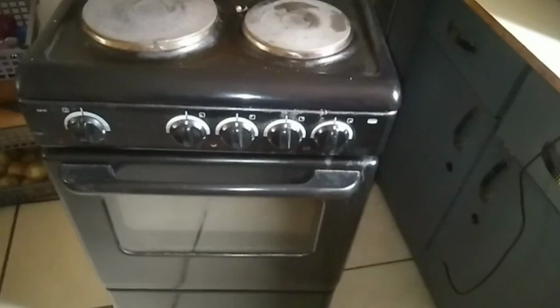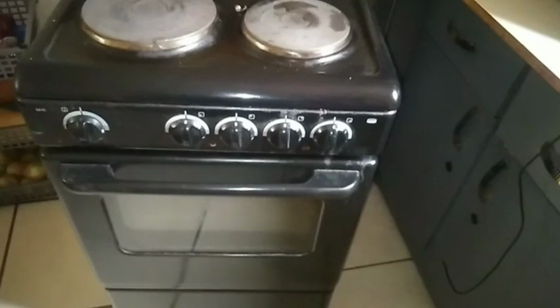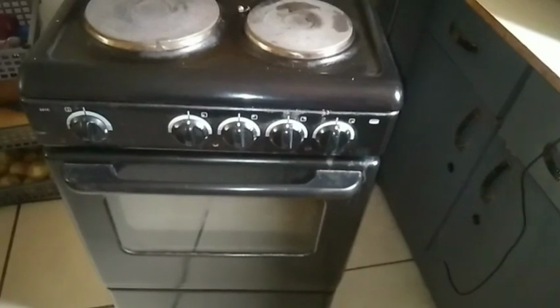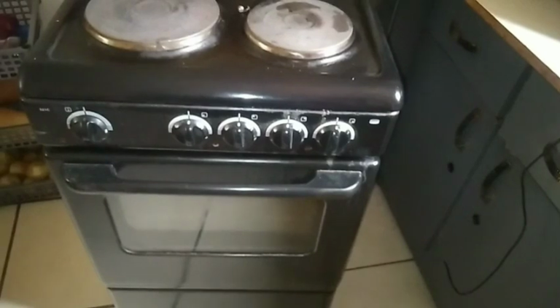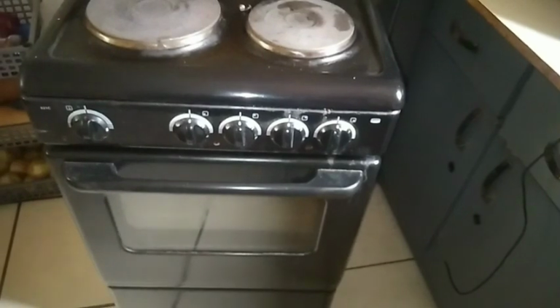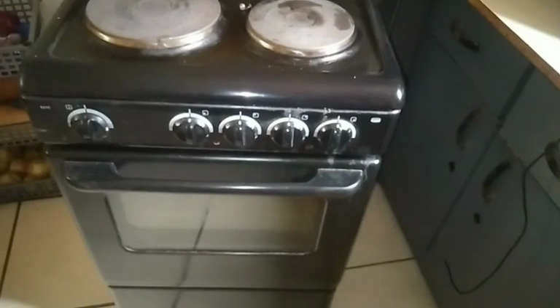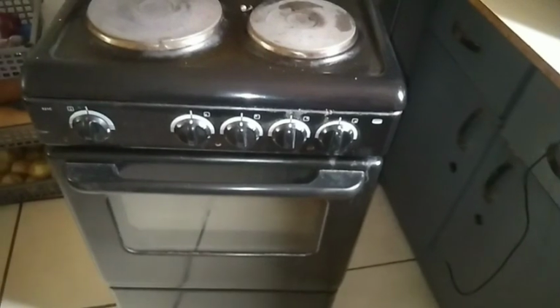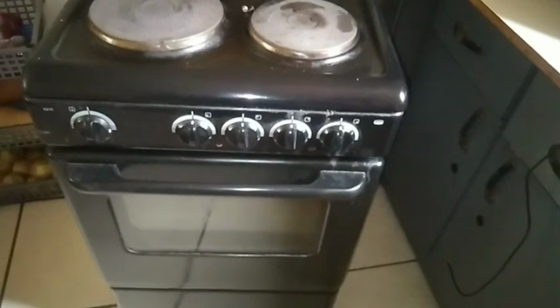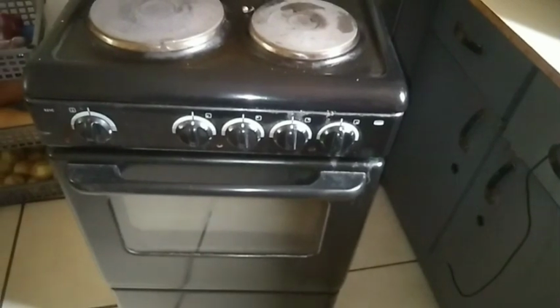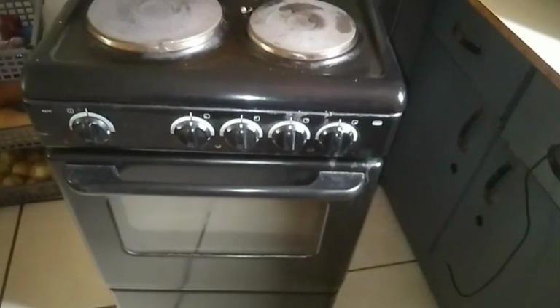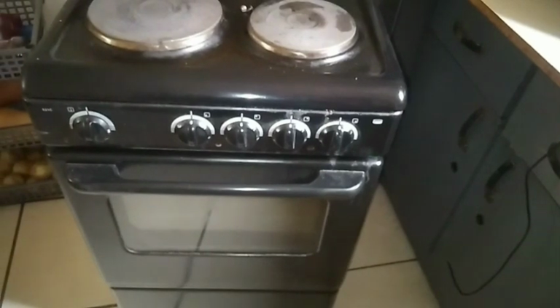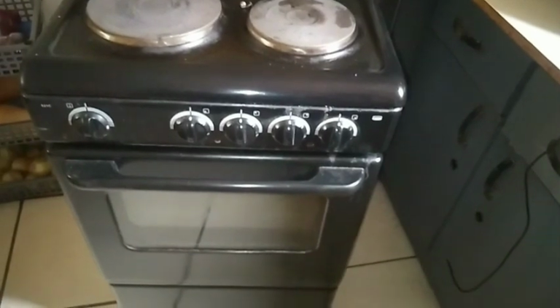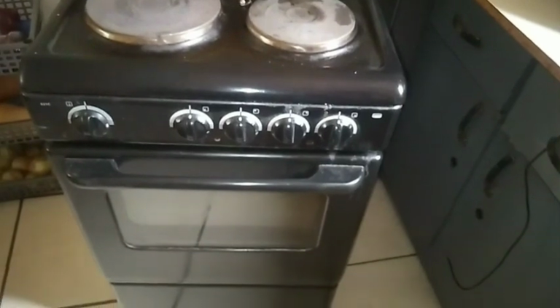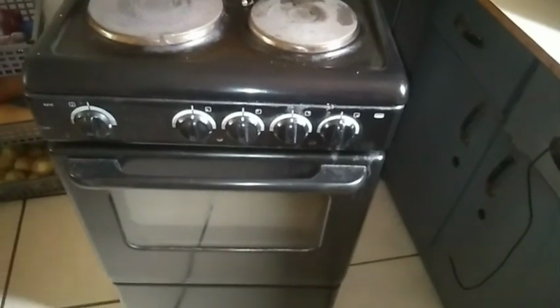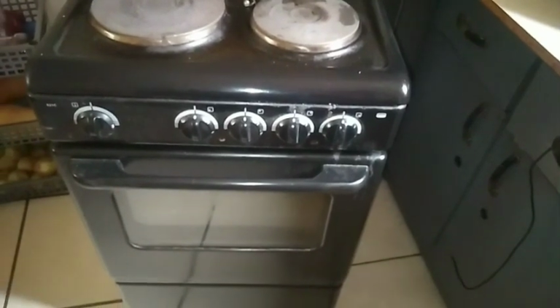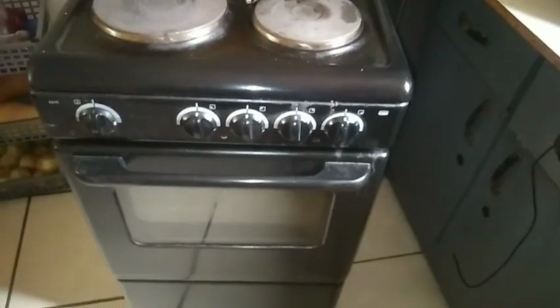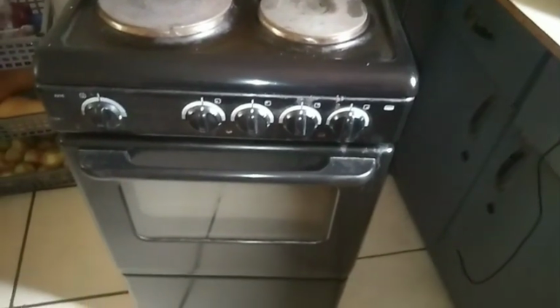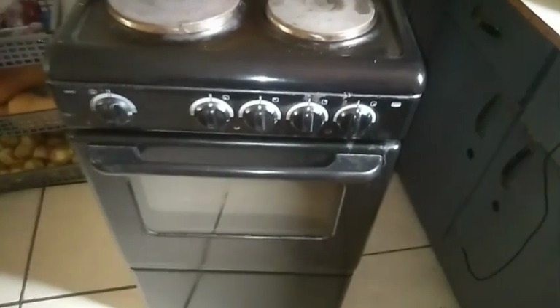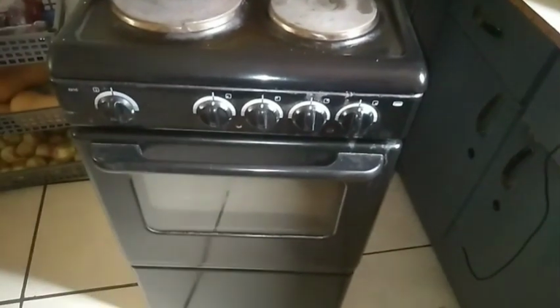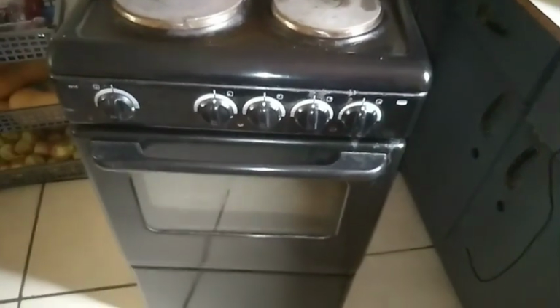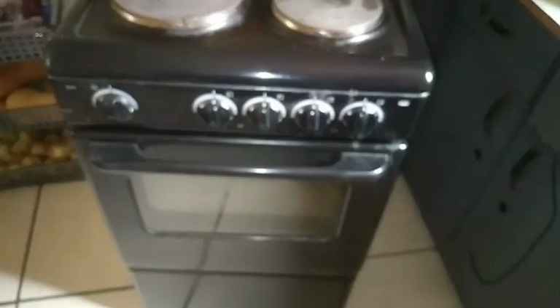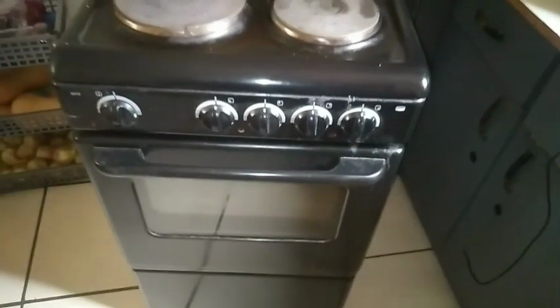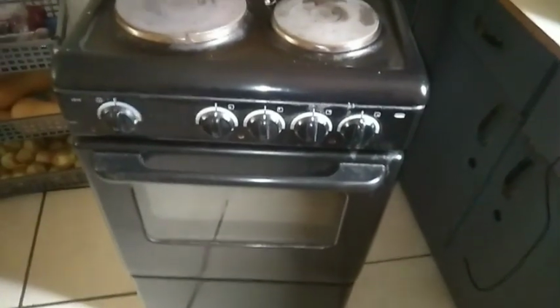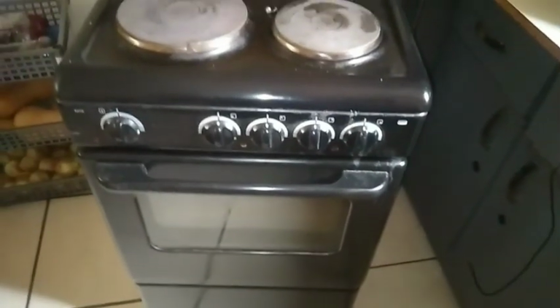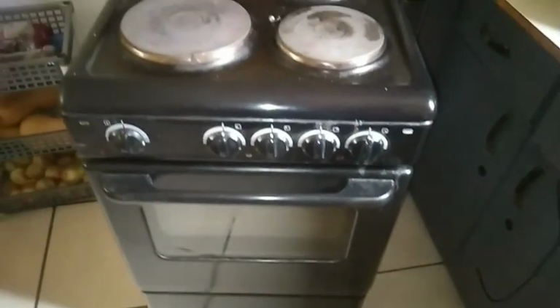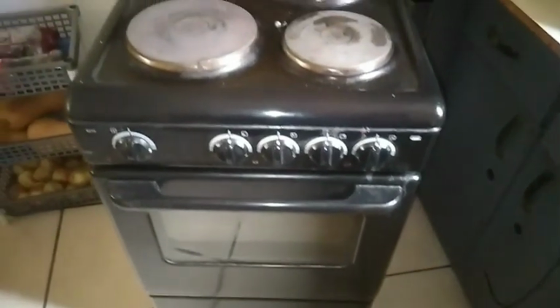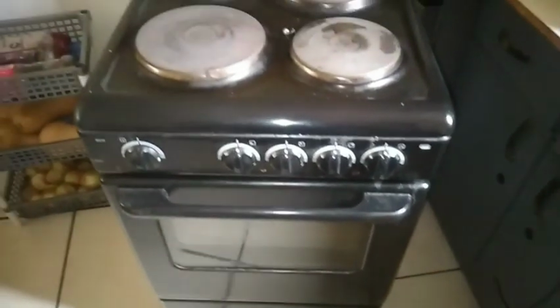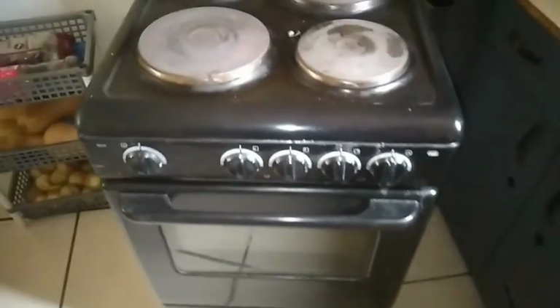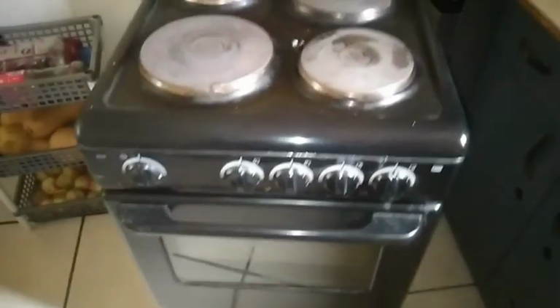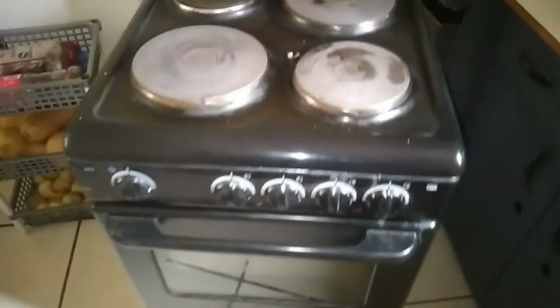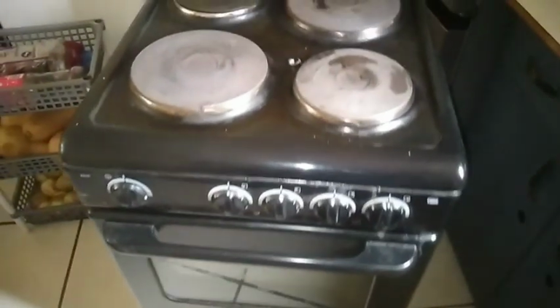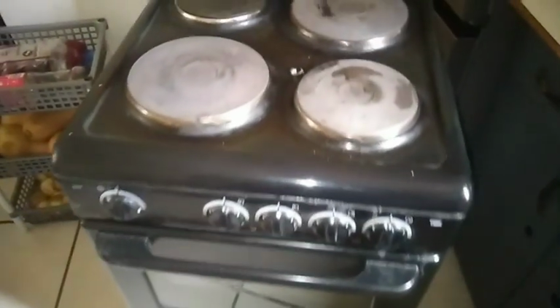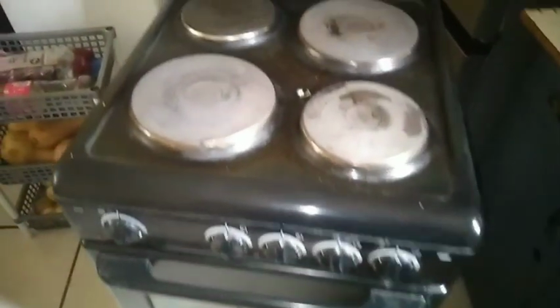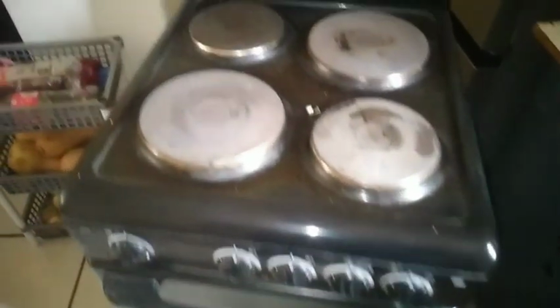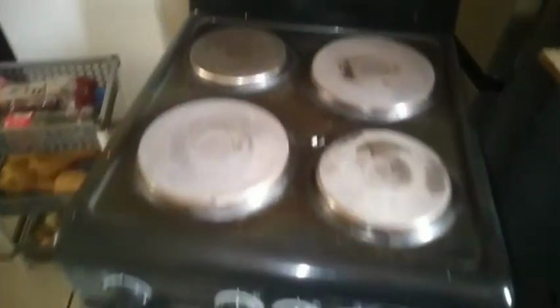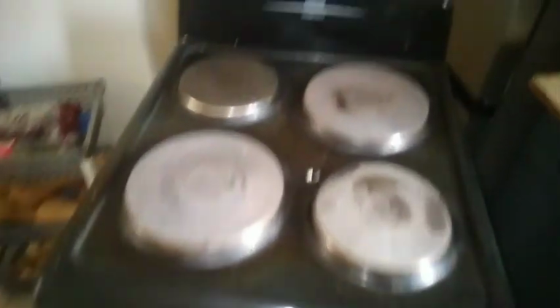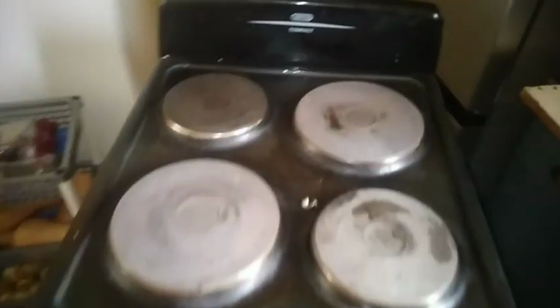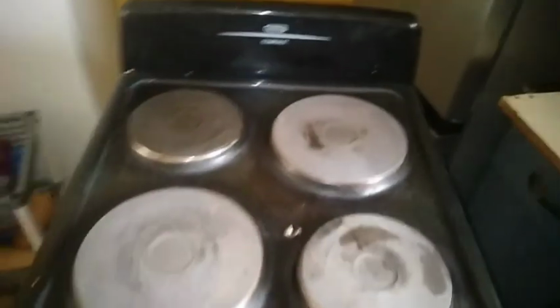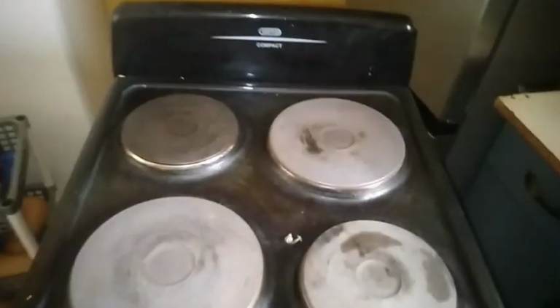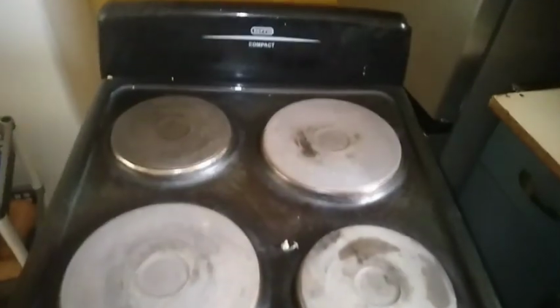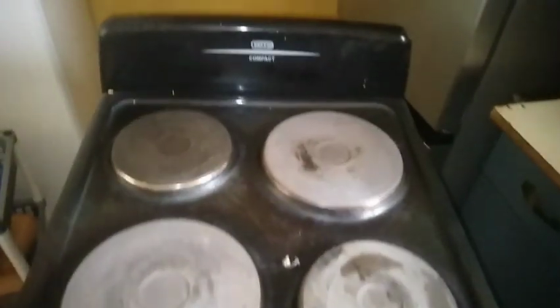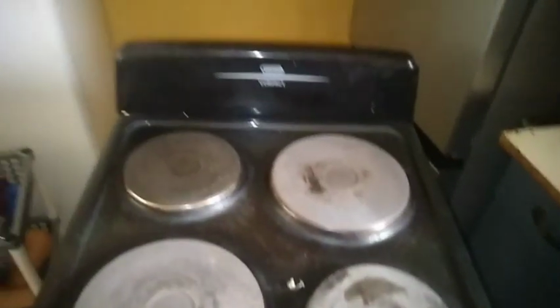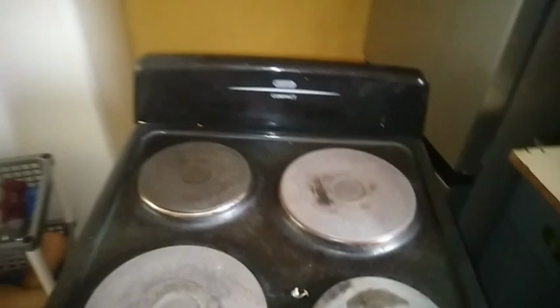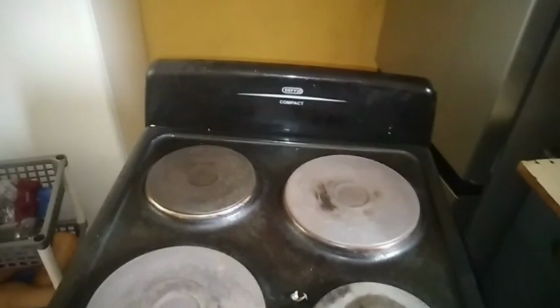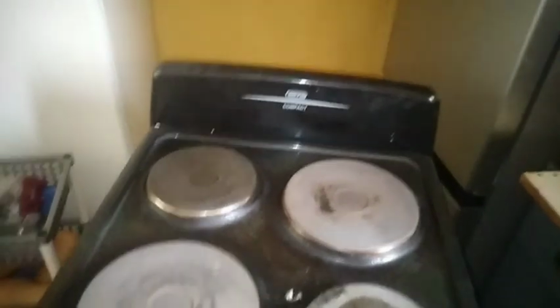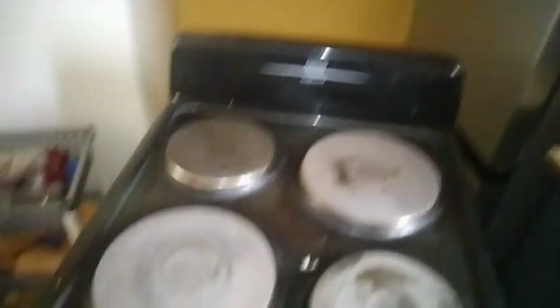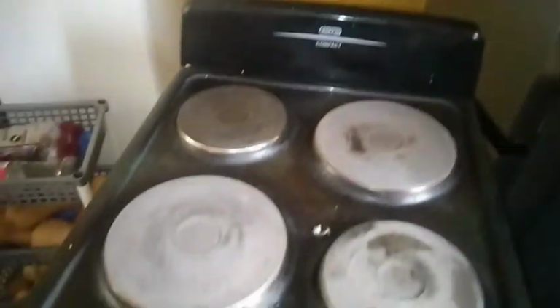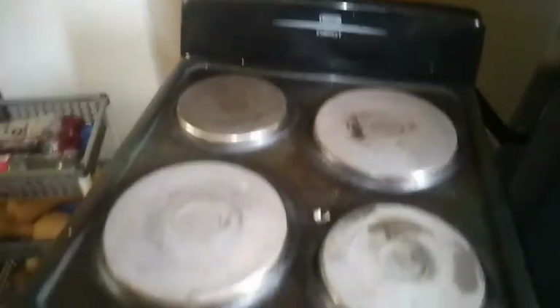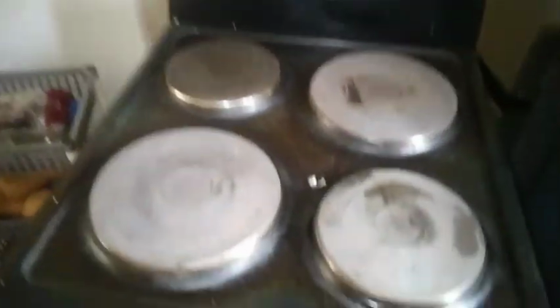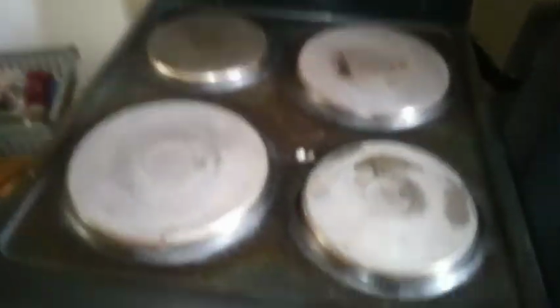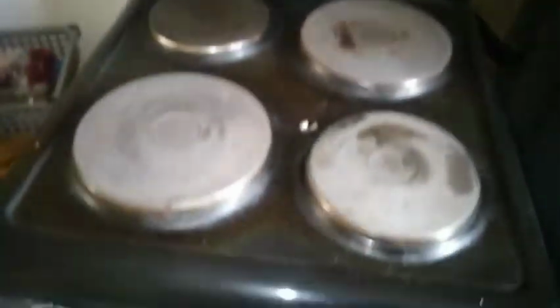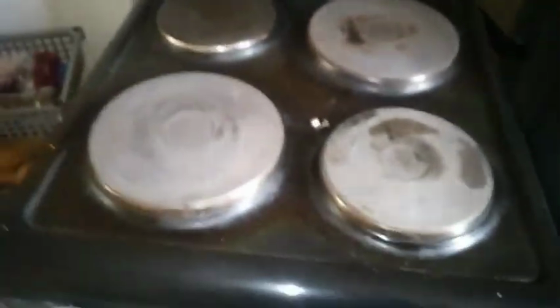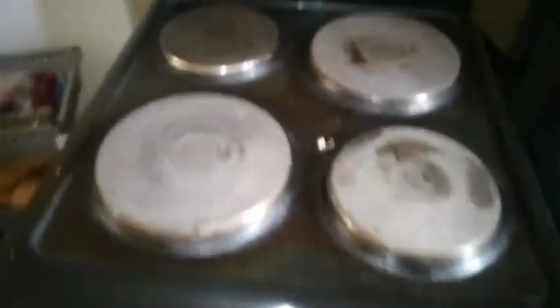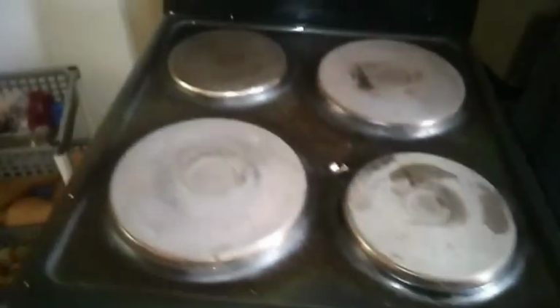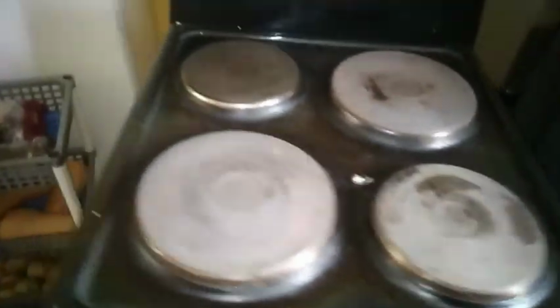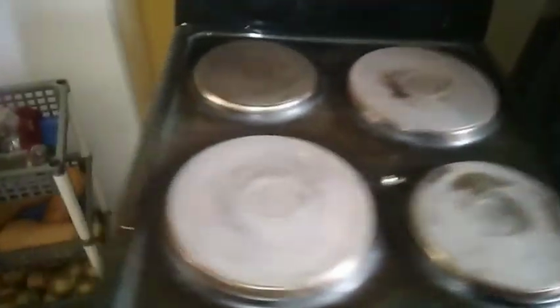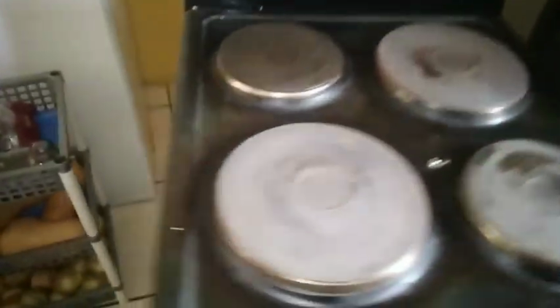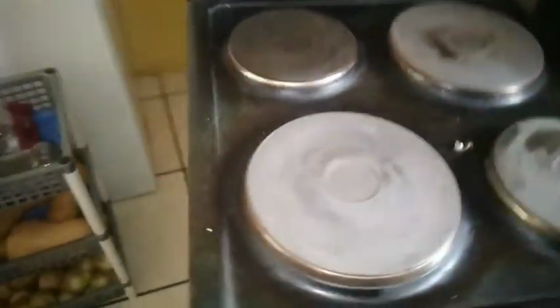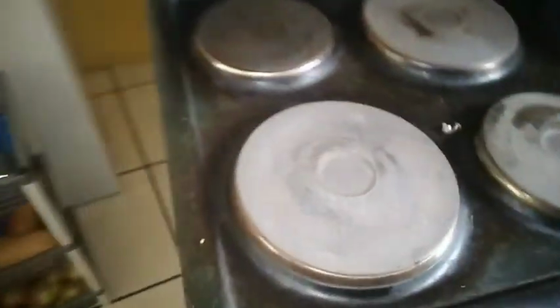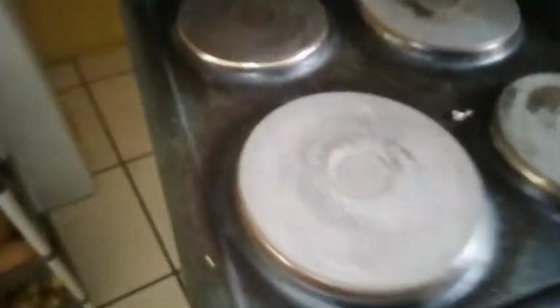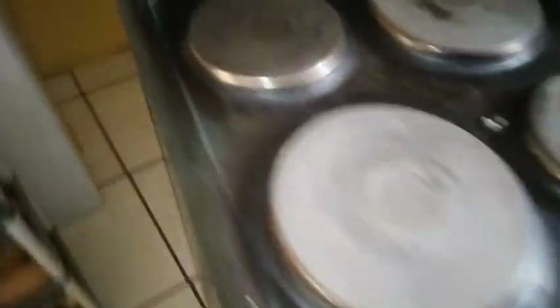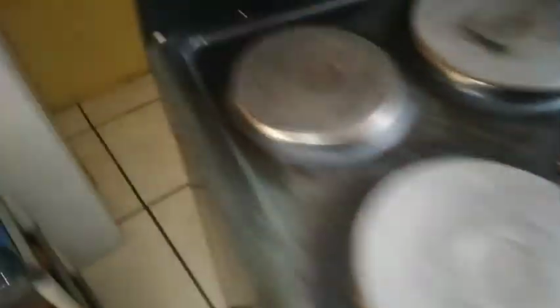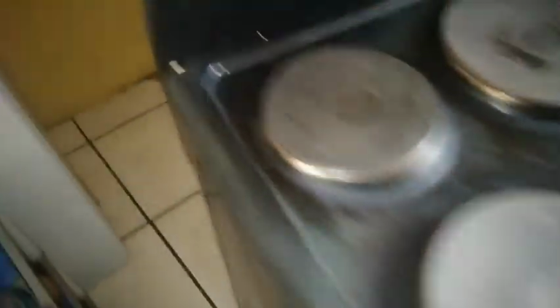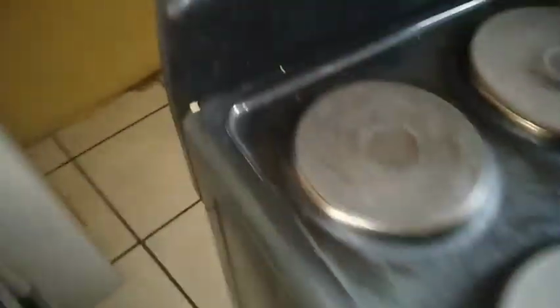Hello friends, today I'm busy with this stove. It's a DeFi U600.